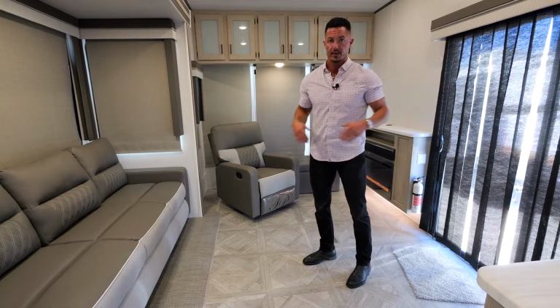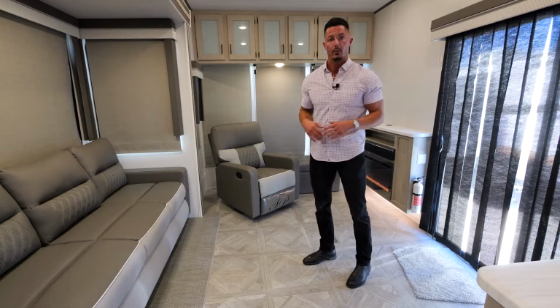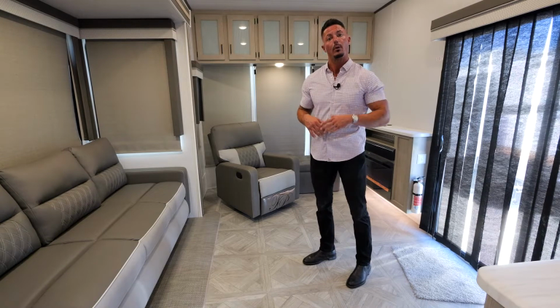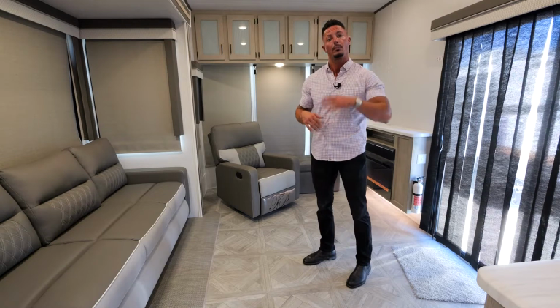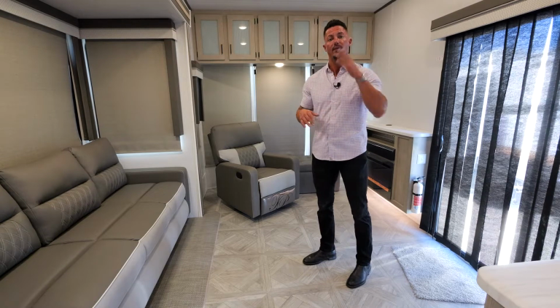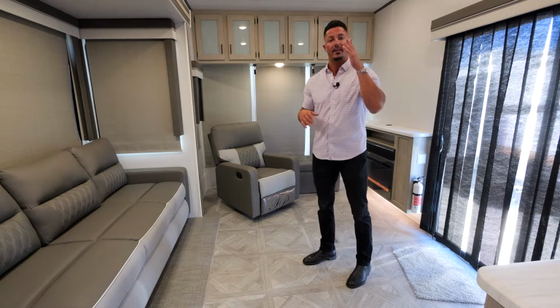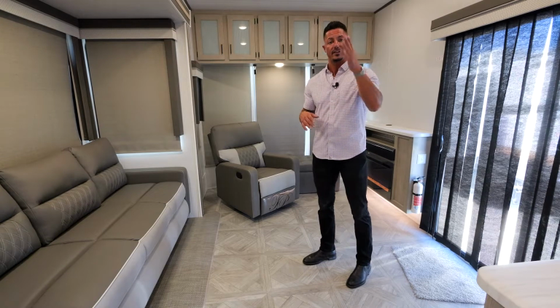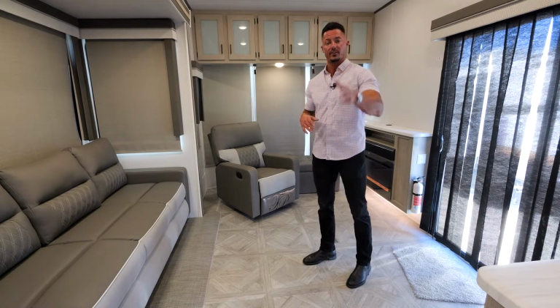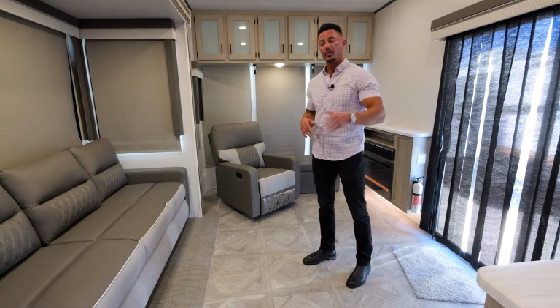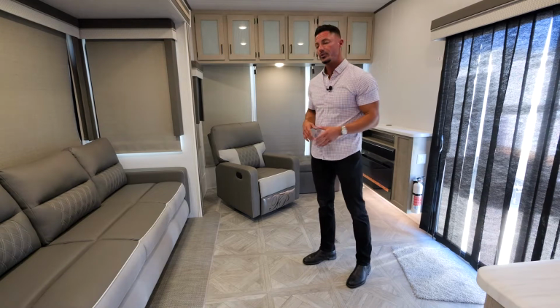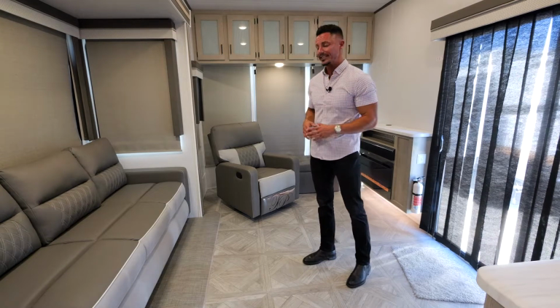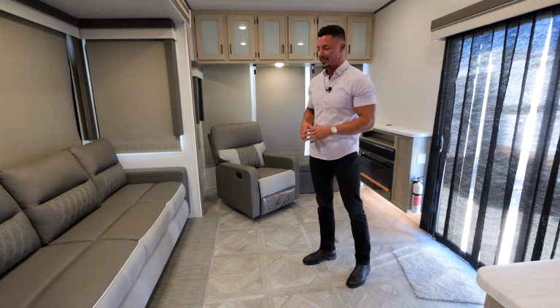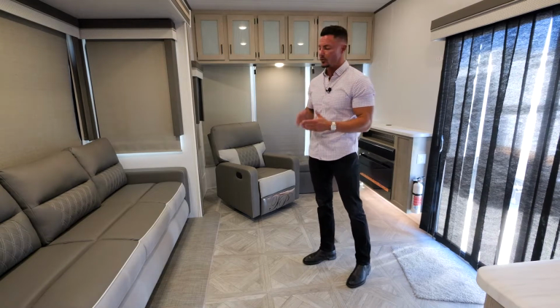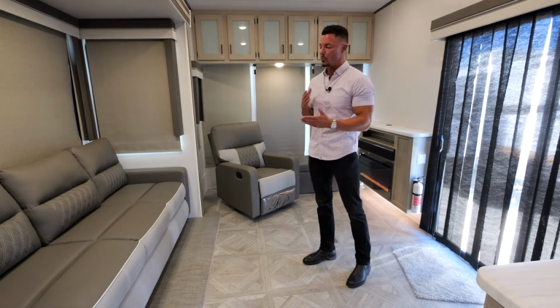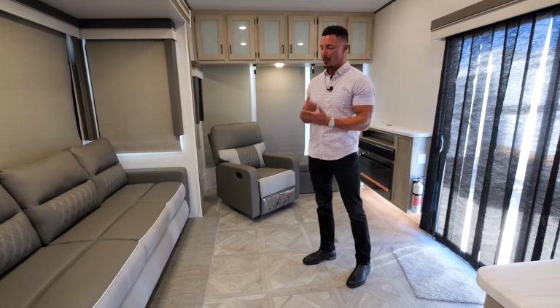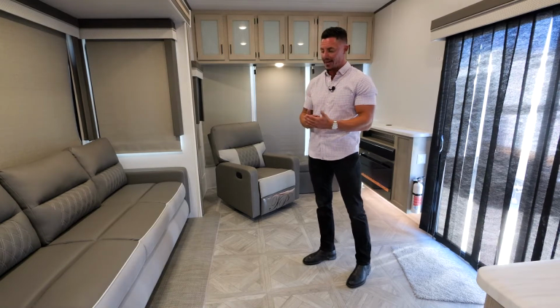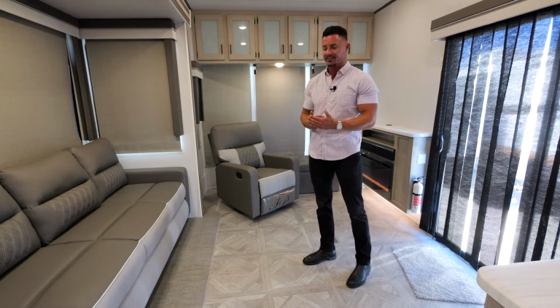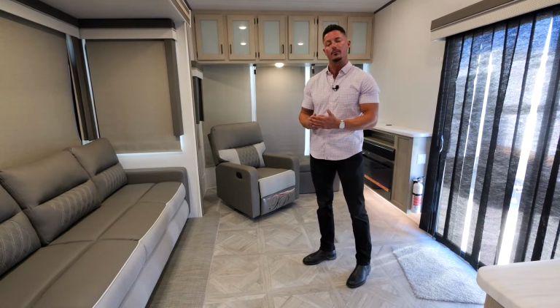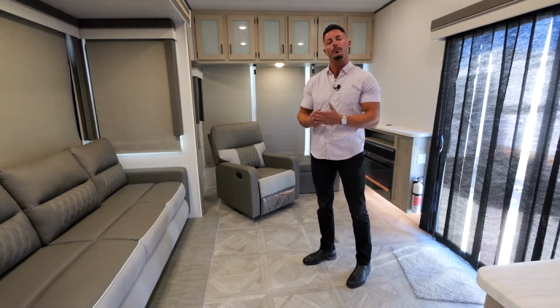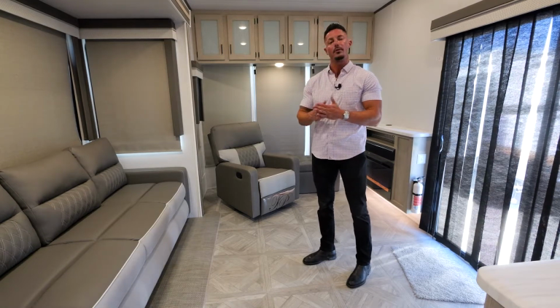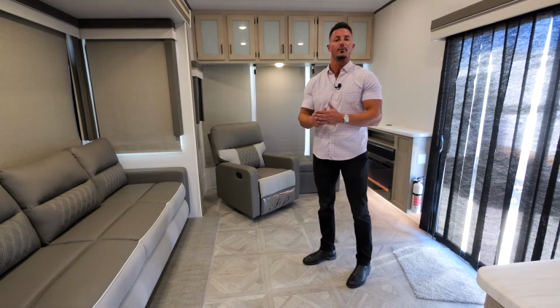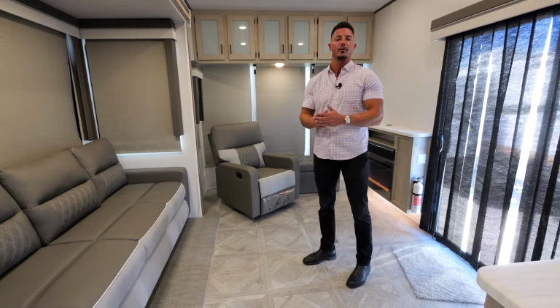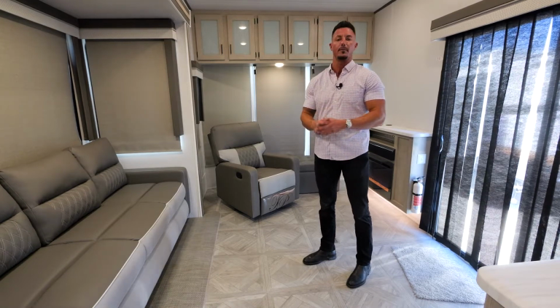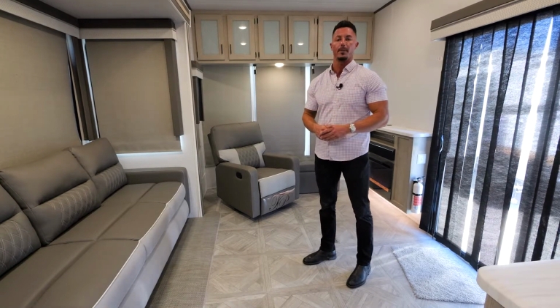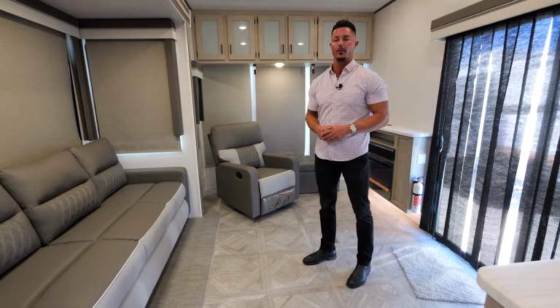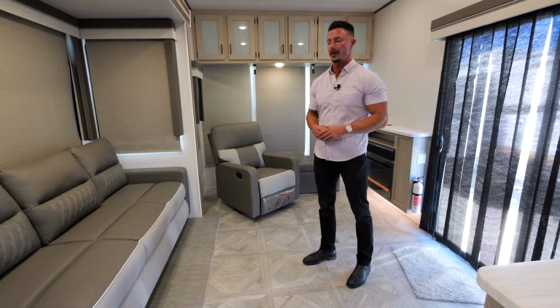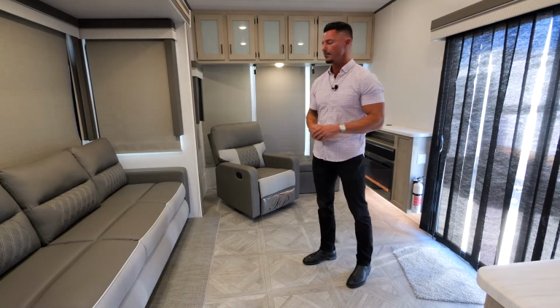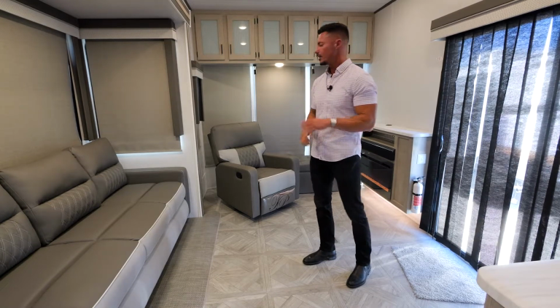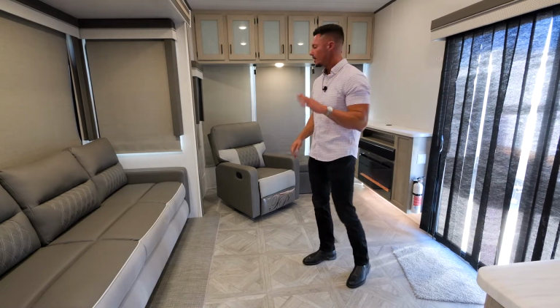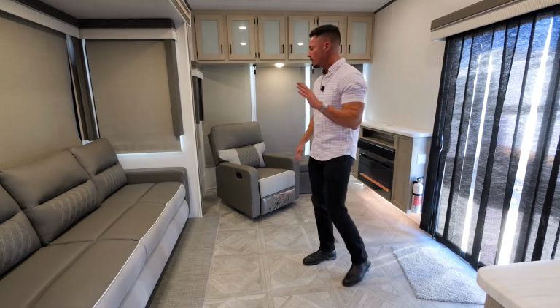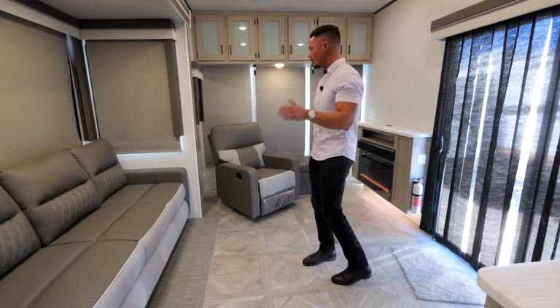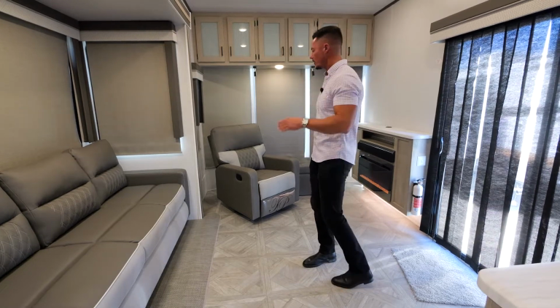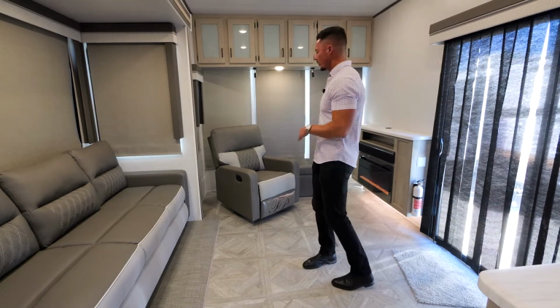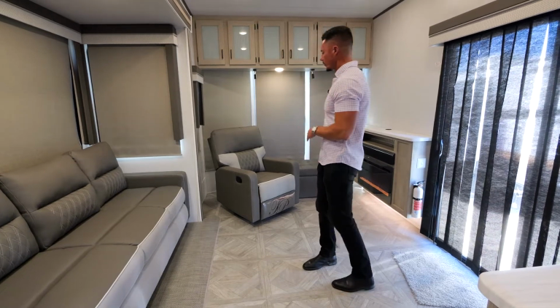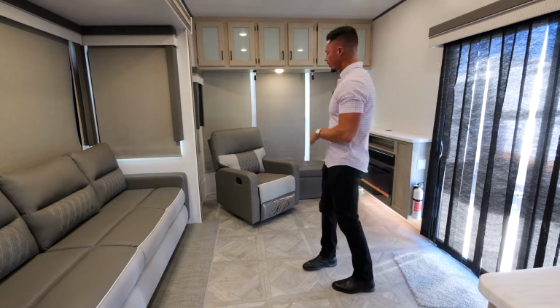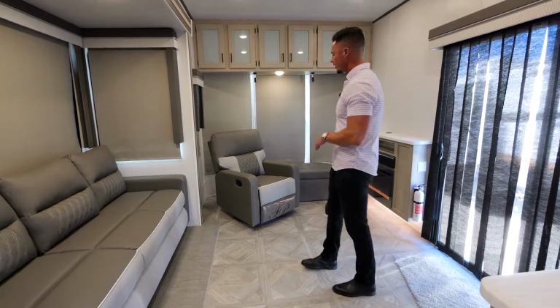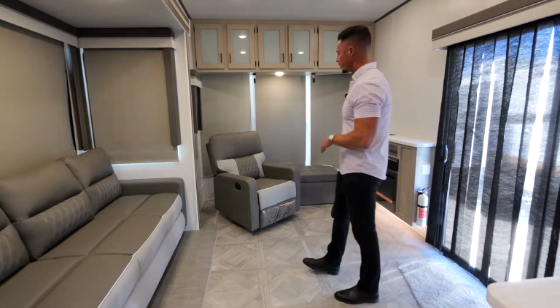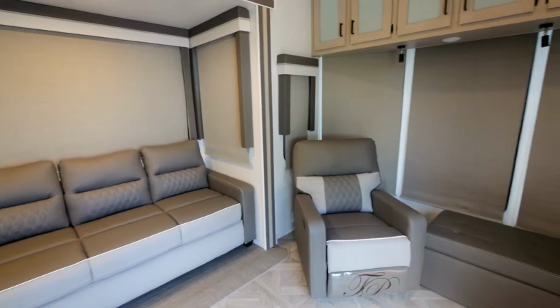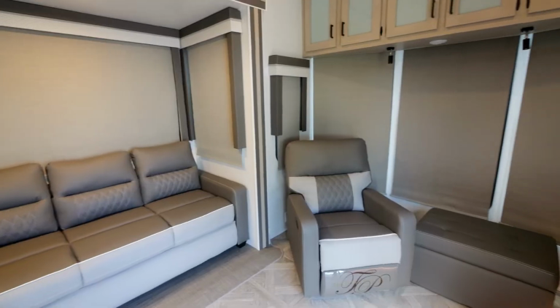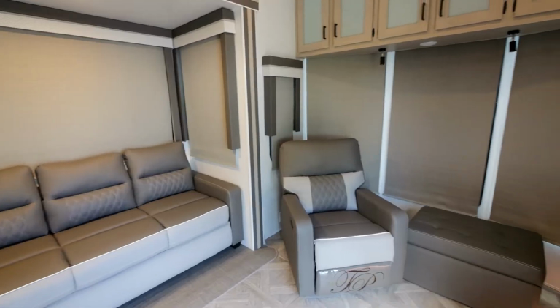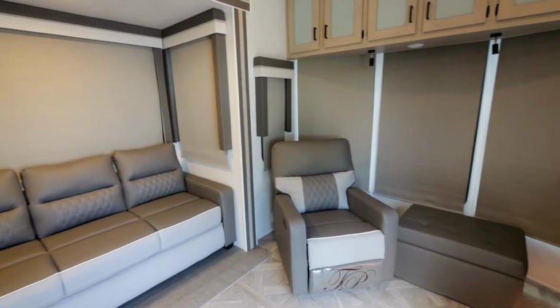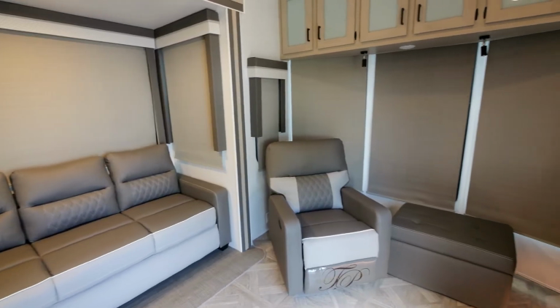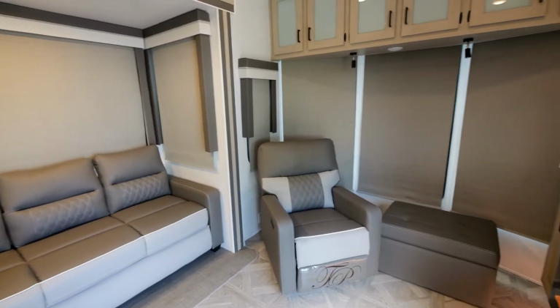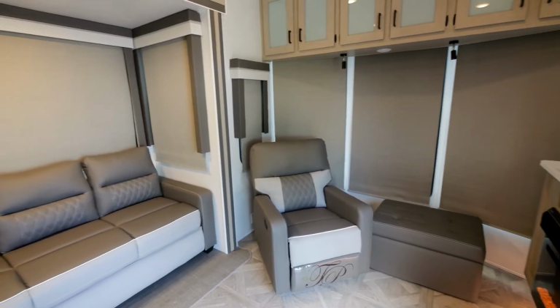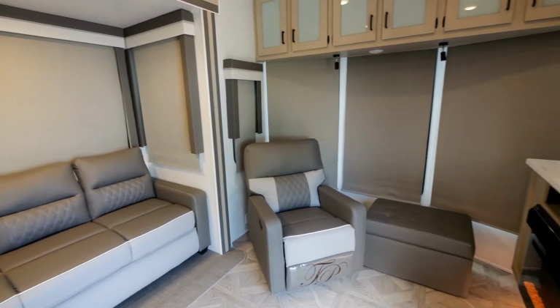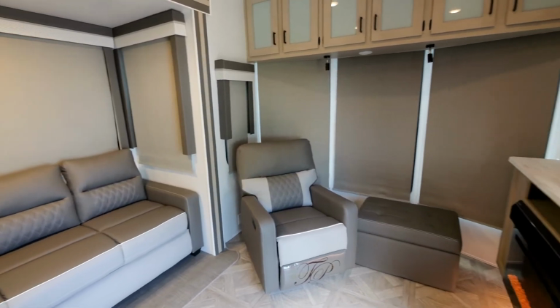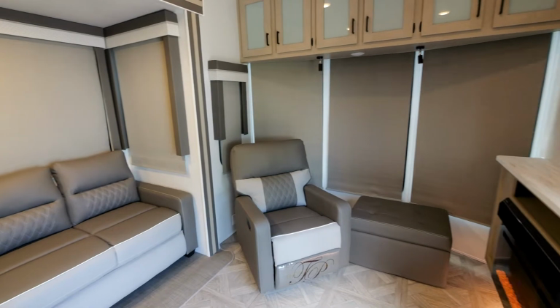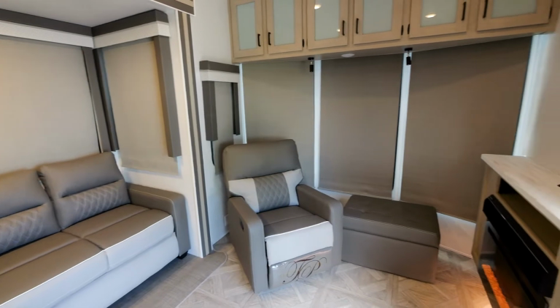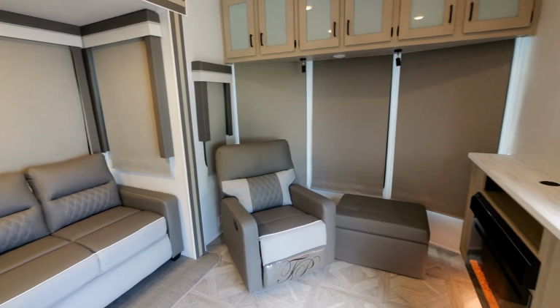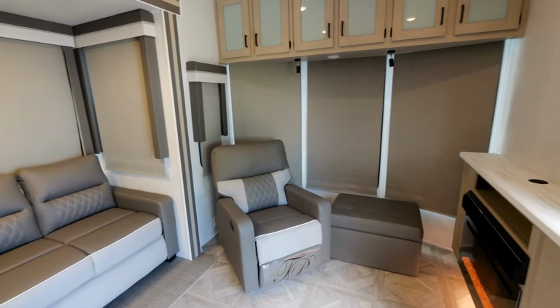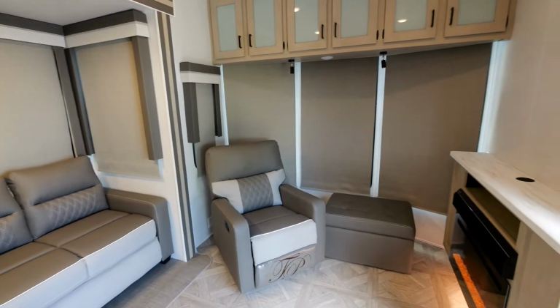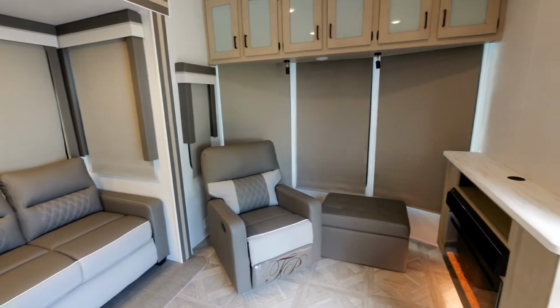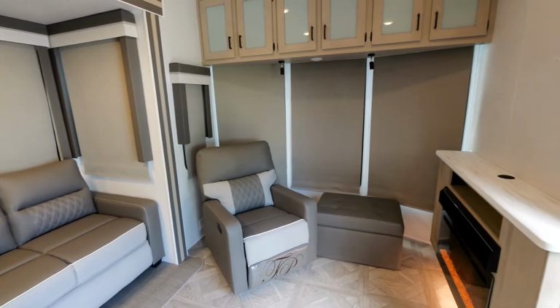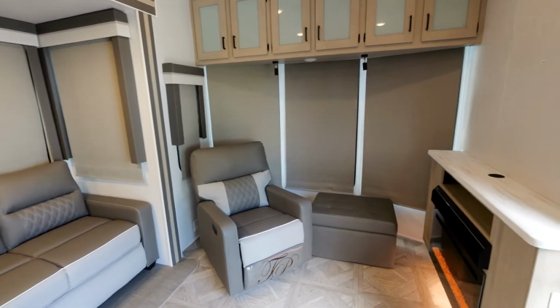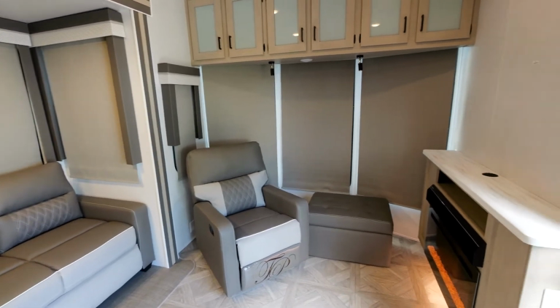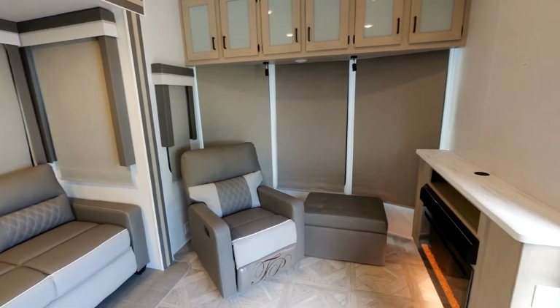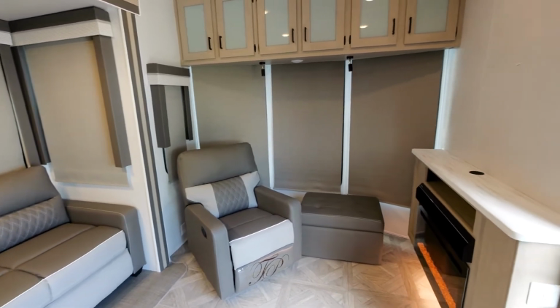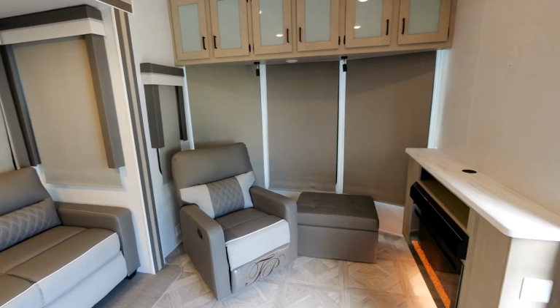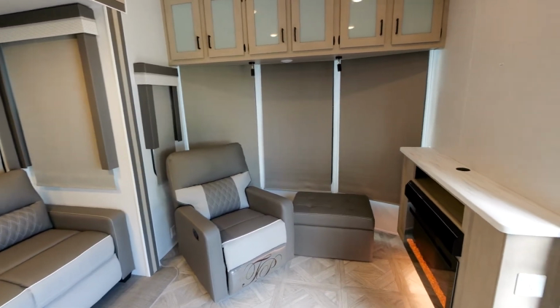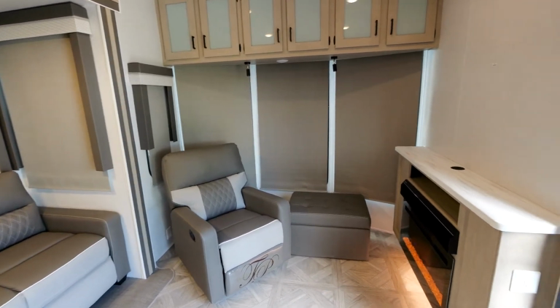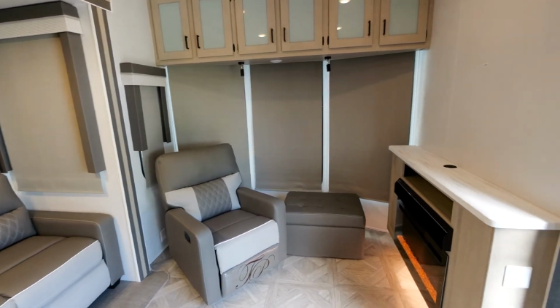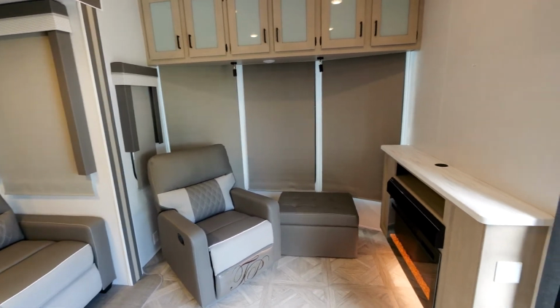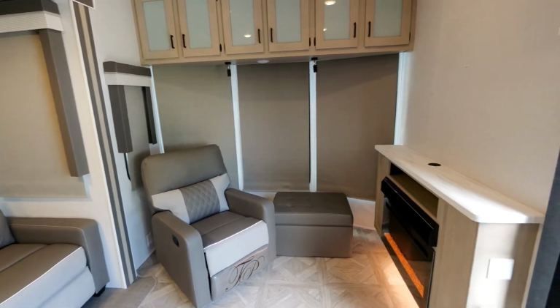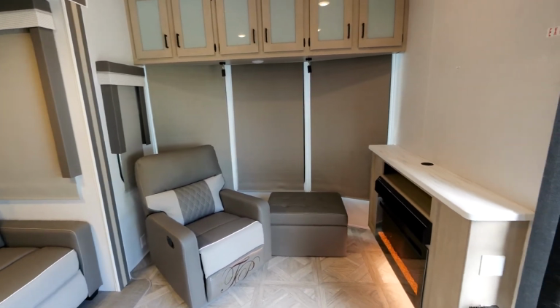We want to provide that to you to give you maximum comfort. Moving on to the front, you'll also see there's a beautiful recliner with an actual ottoman.